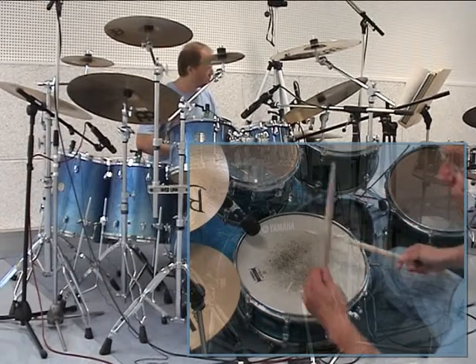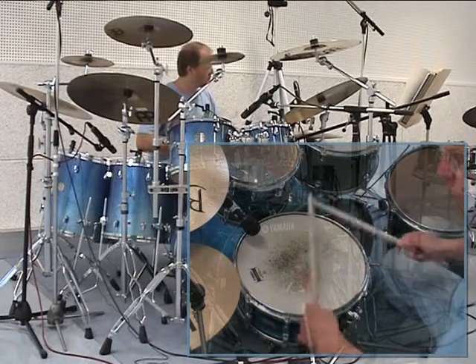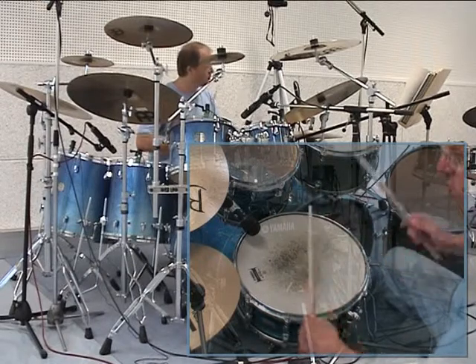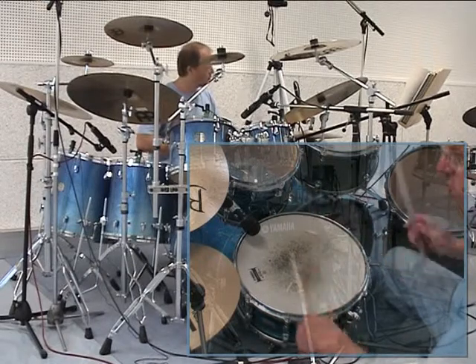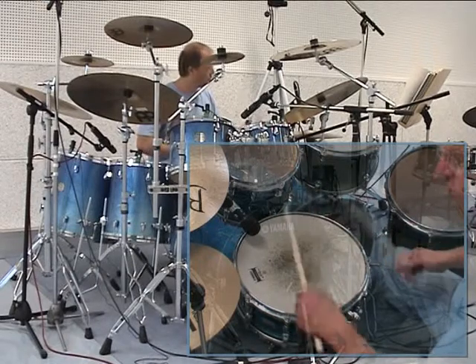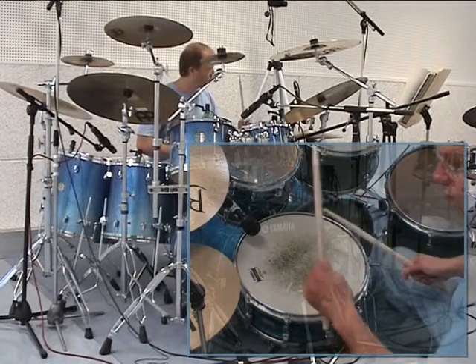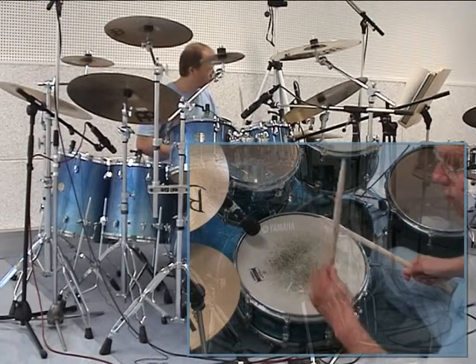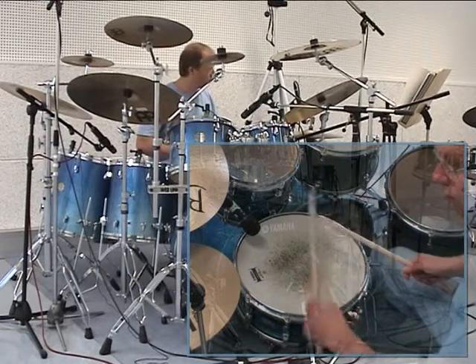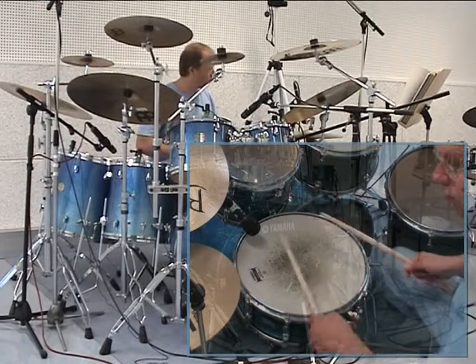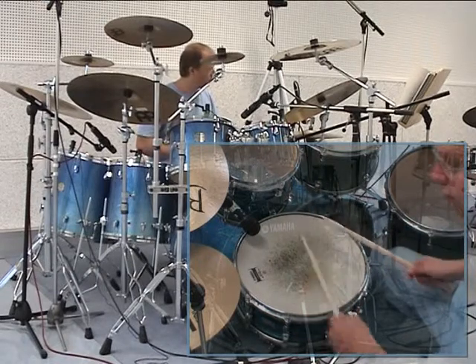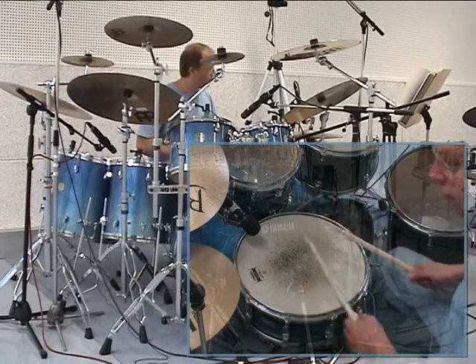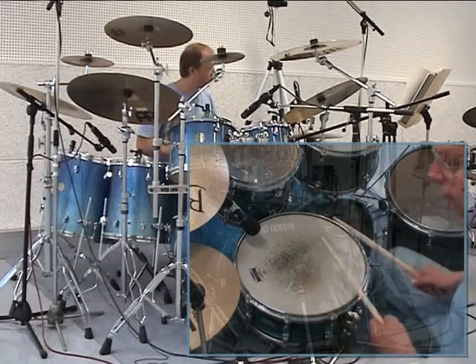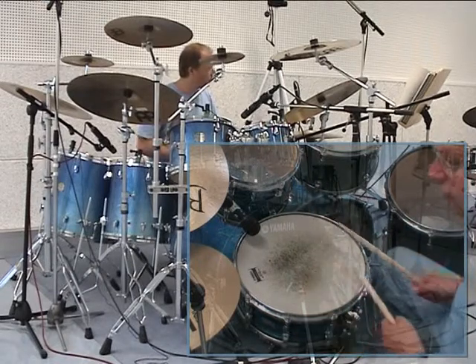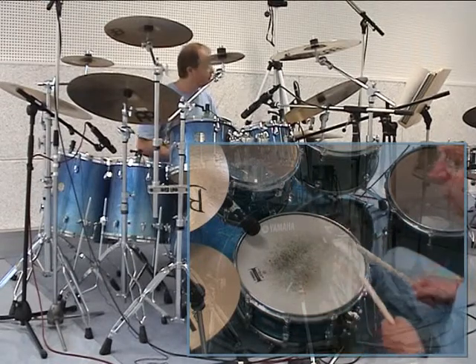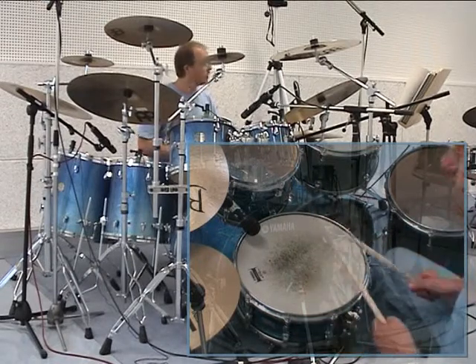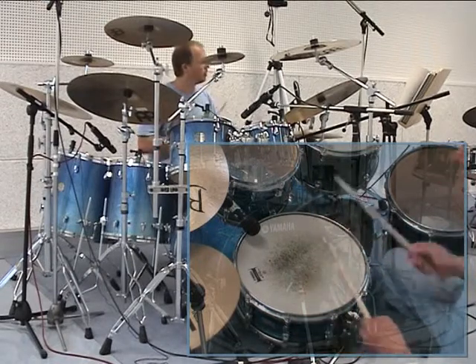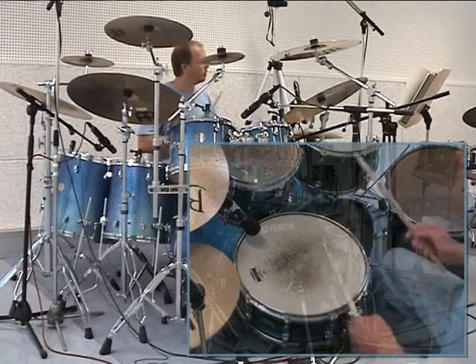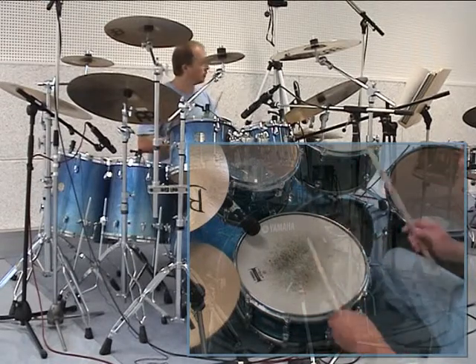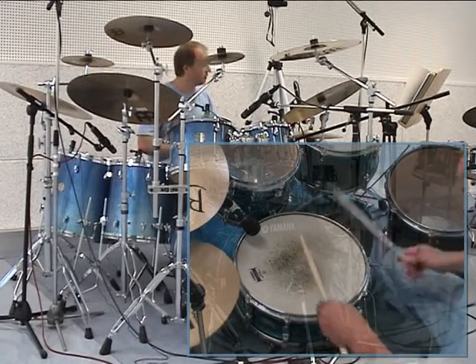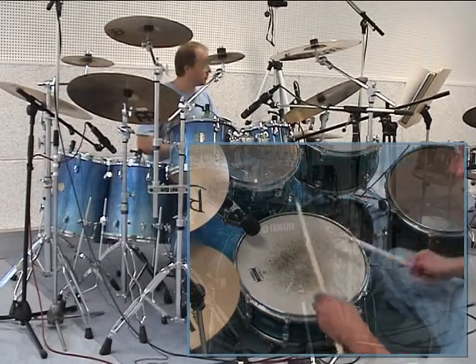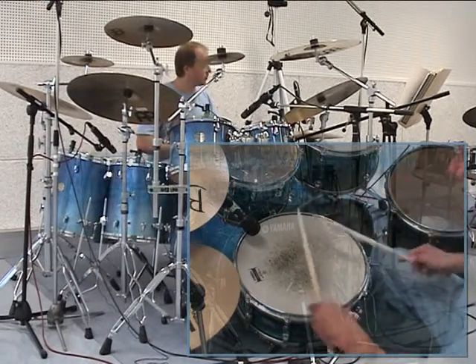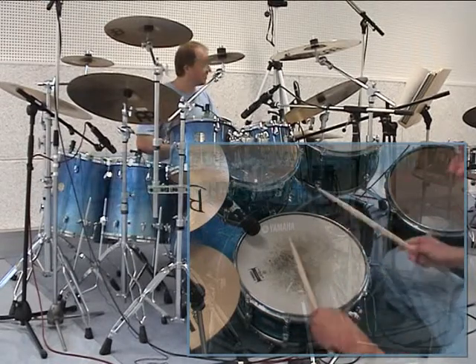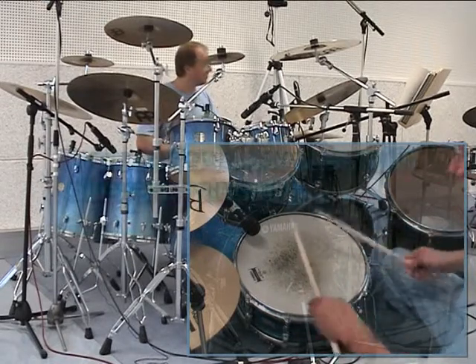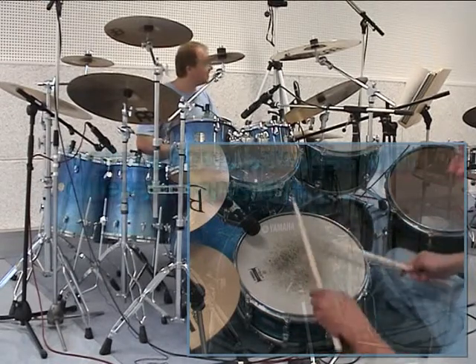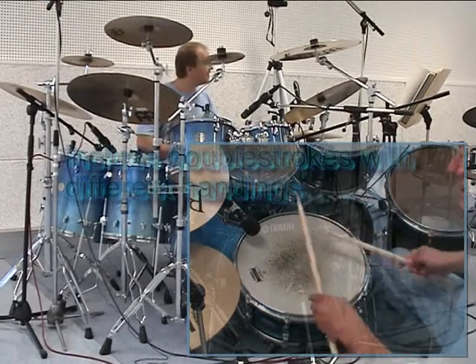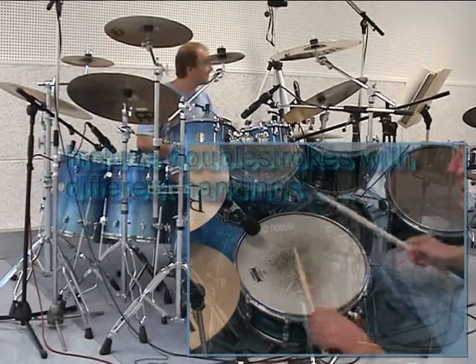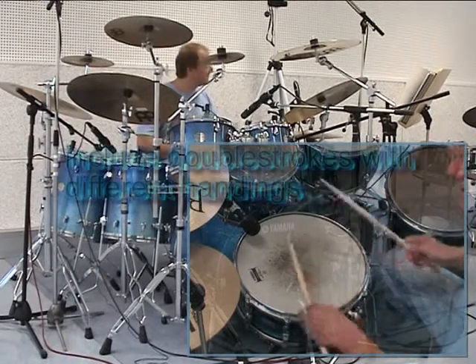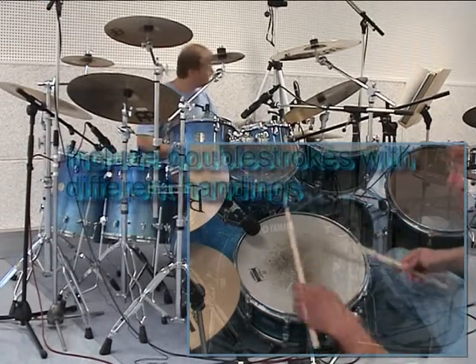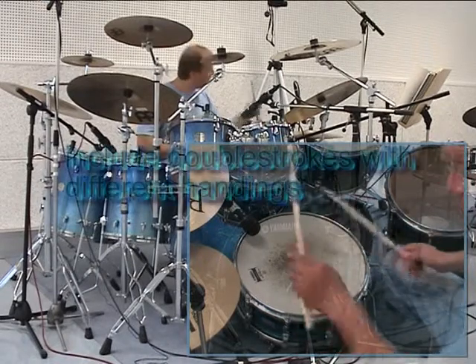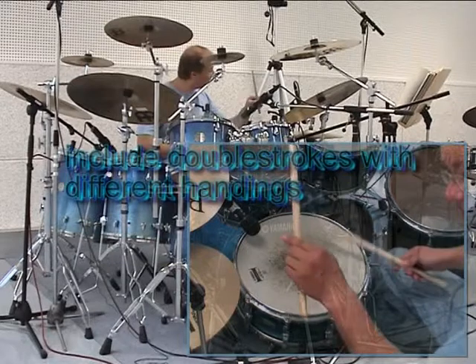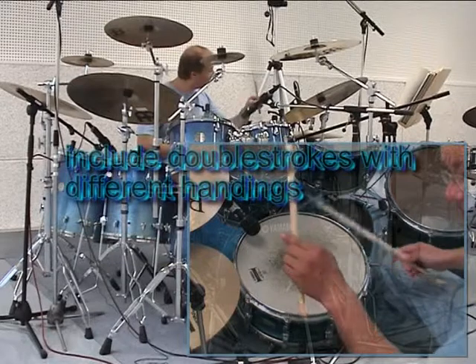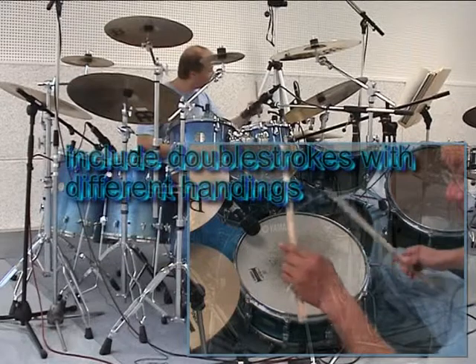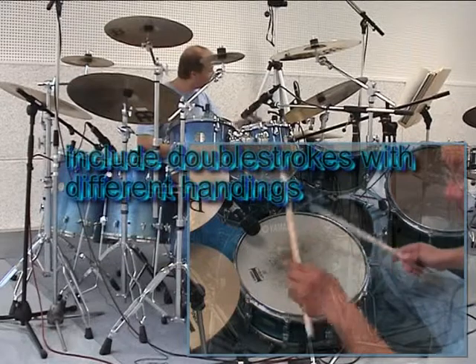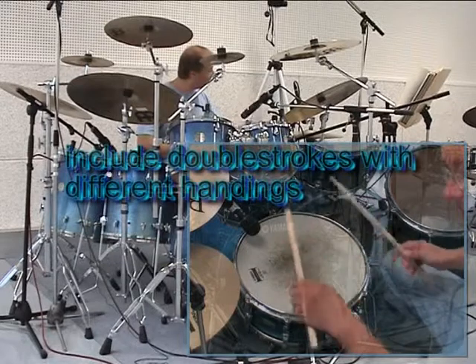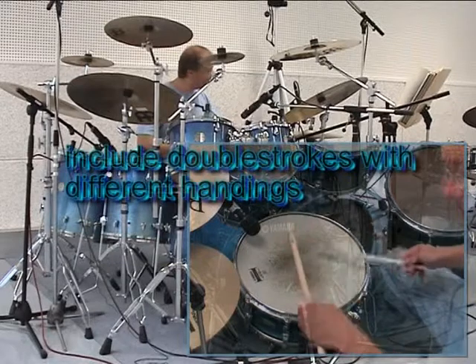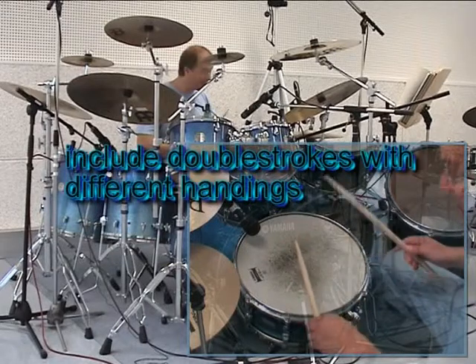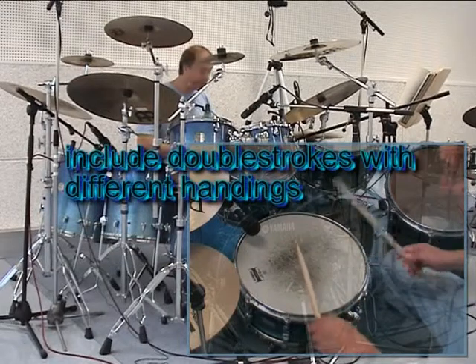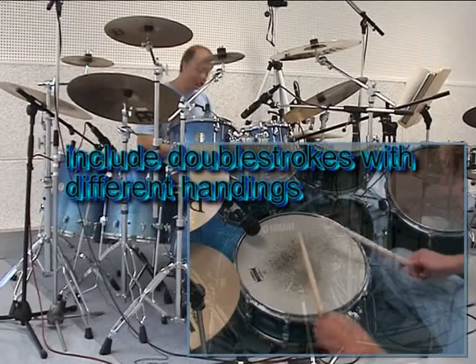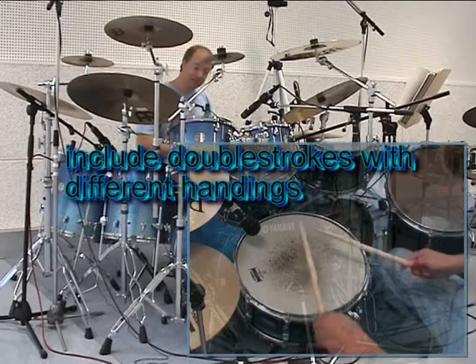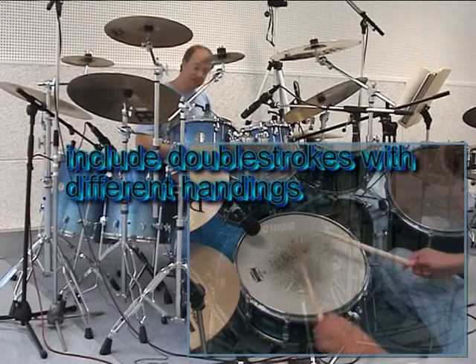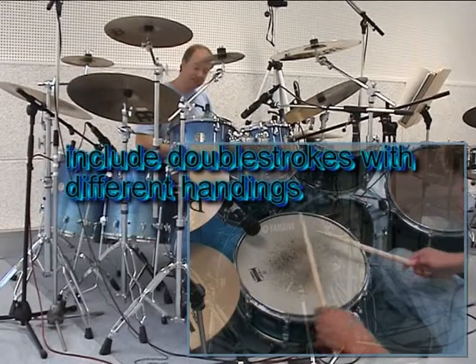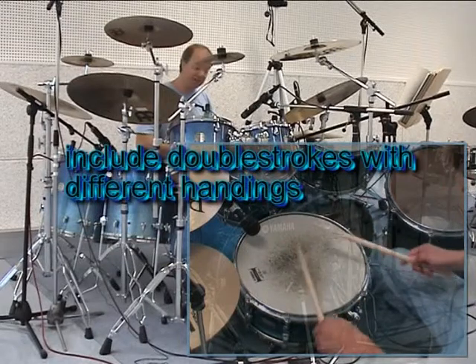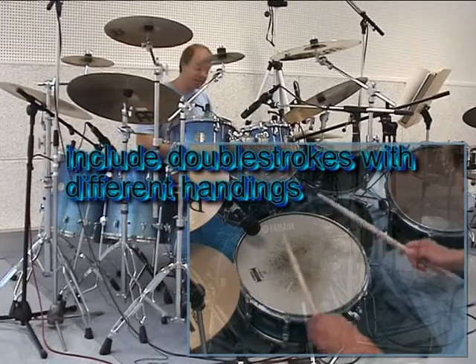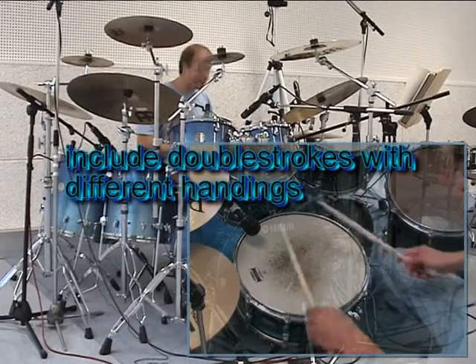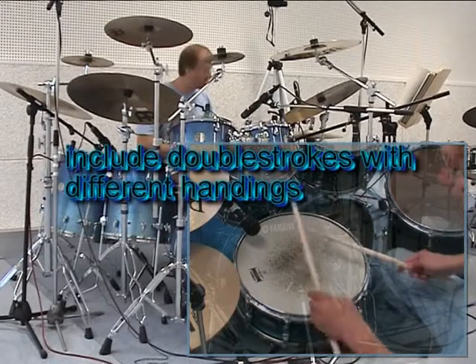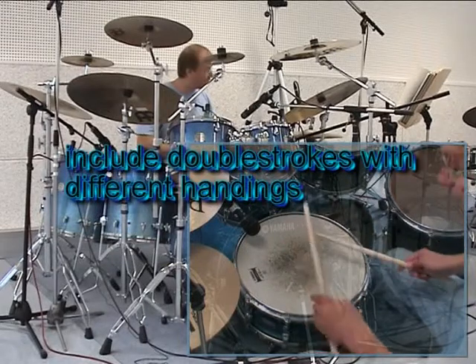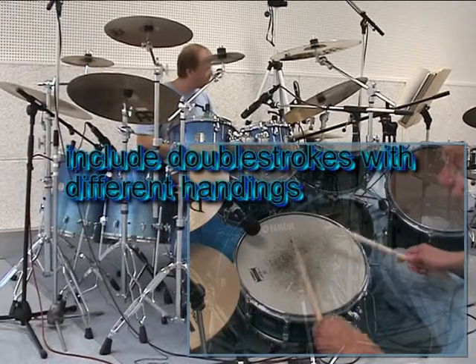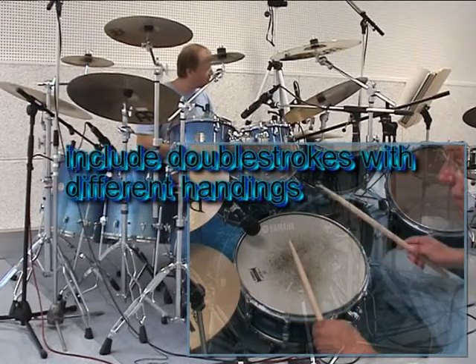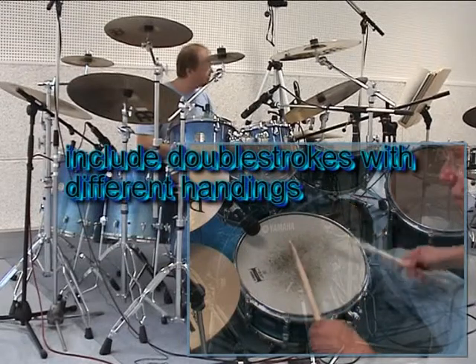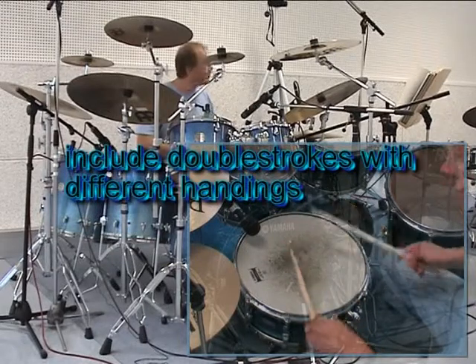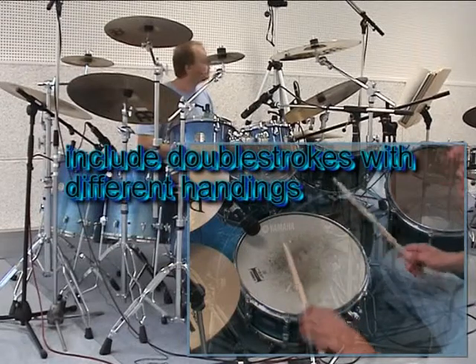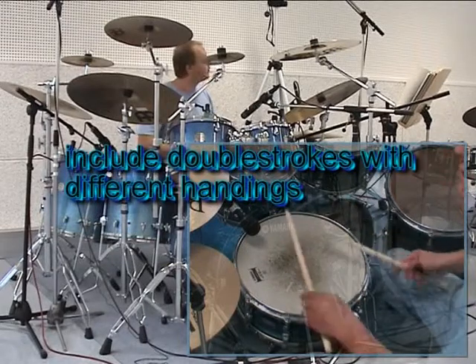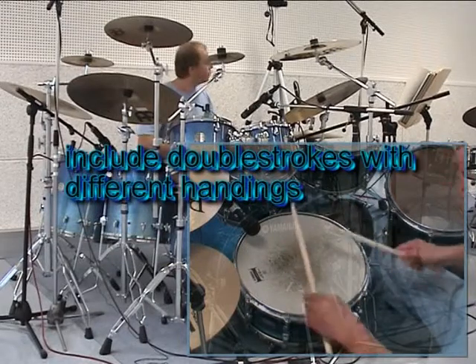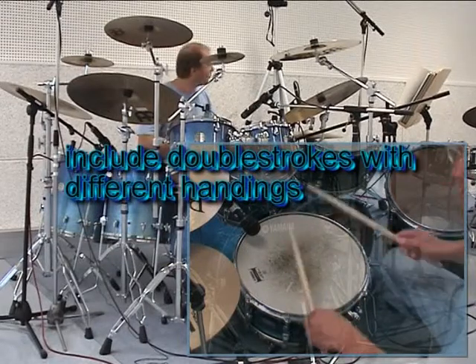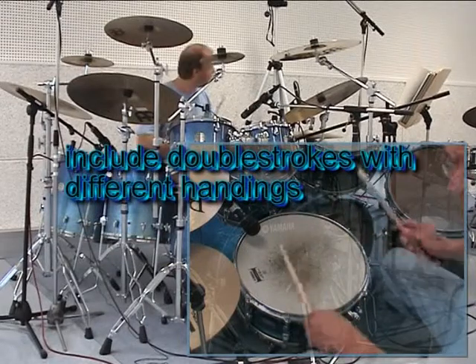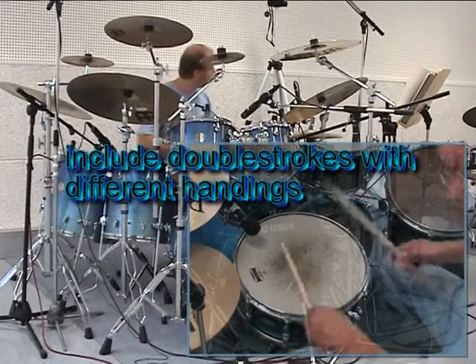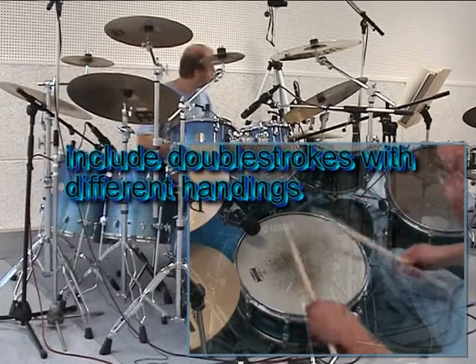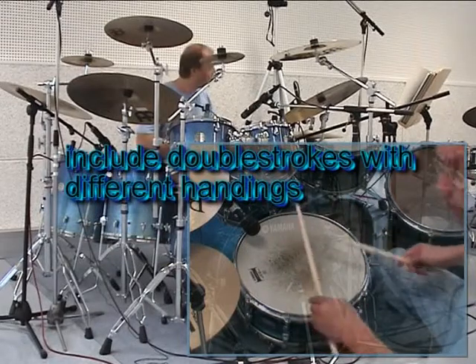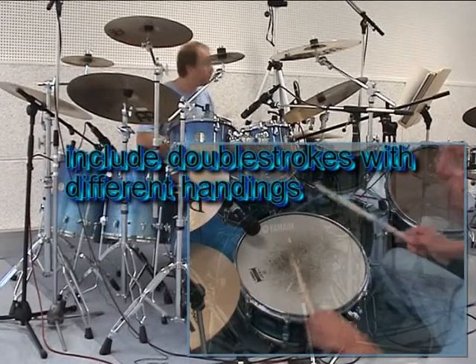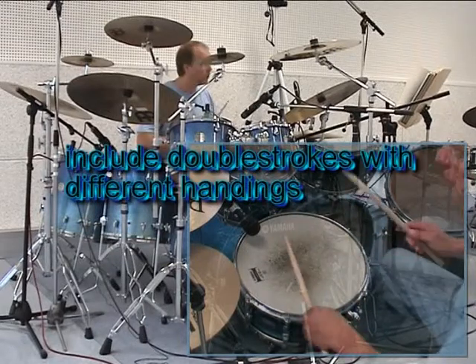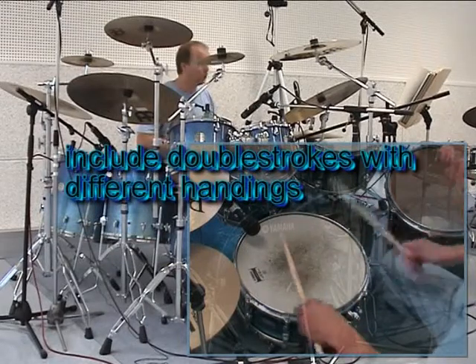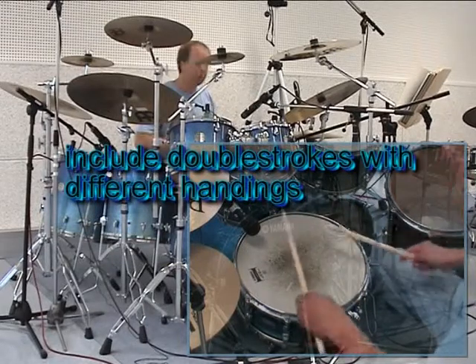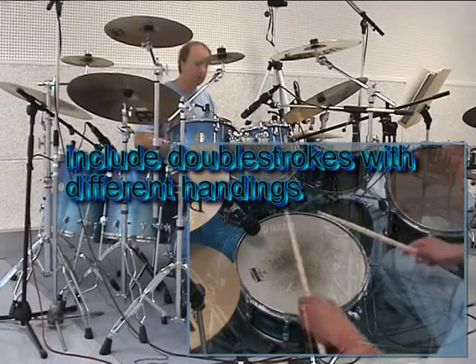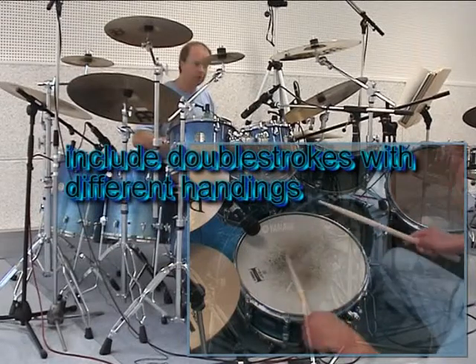Now different handings — different handings in connection with the double strokes.